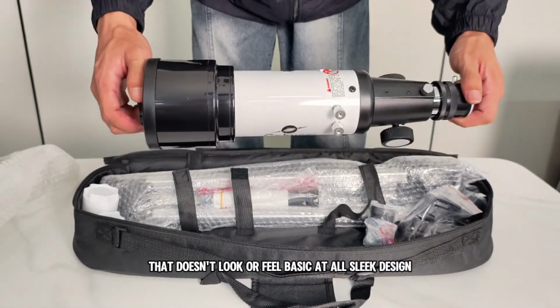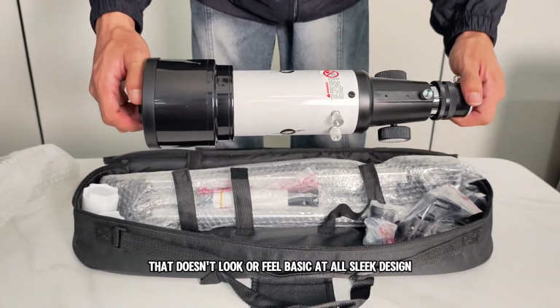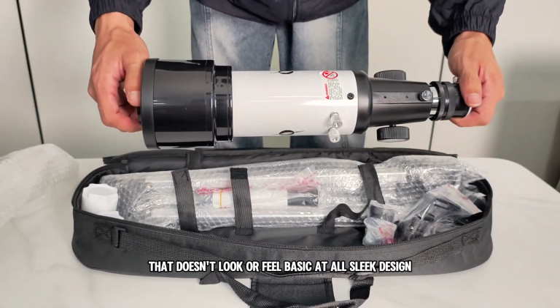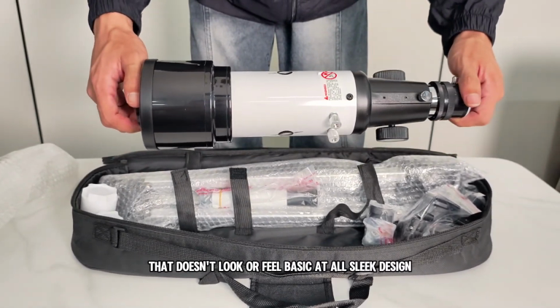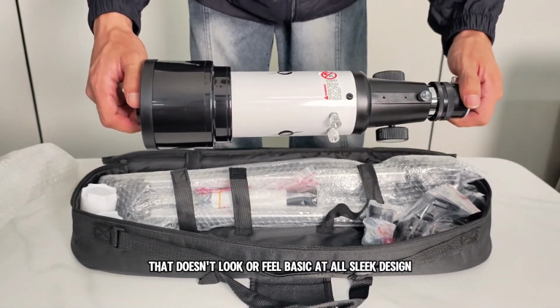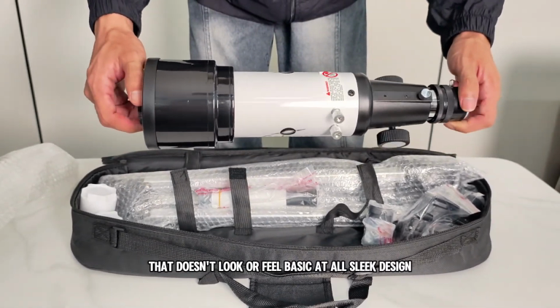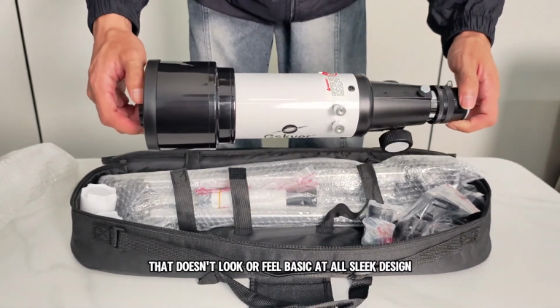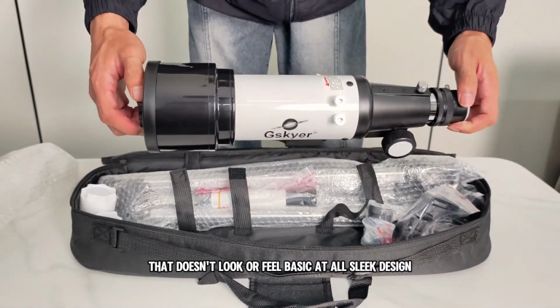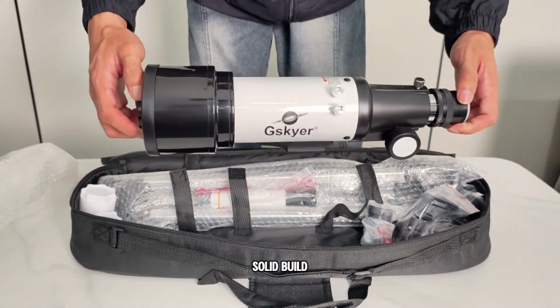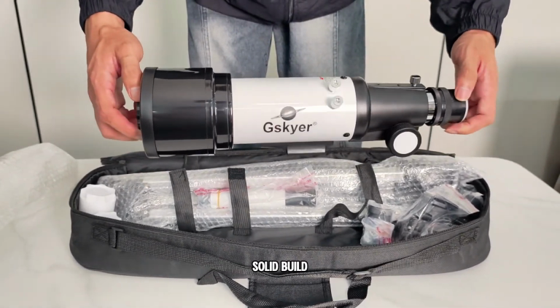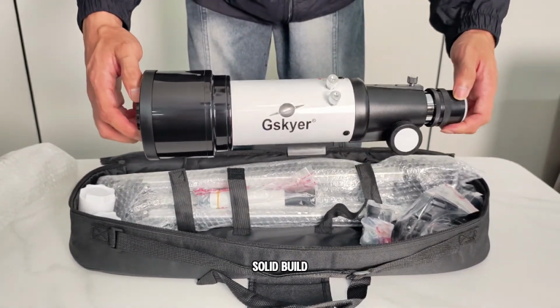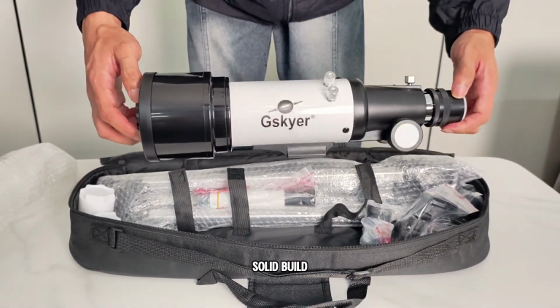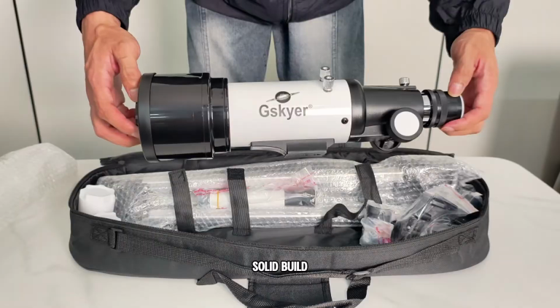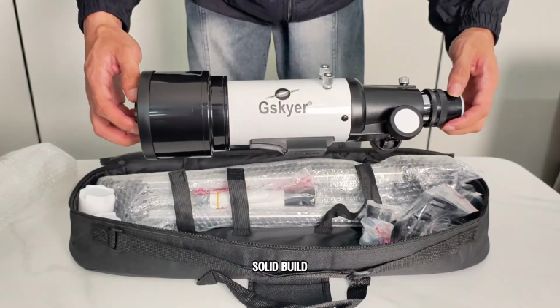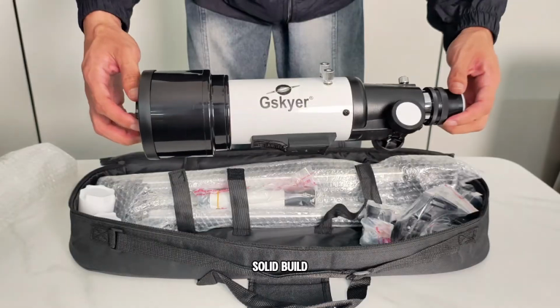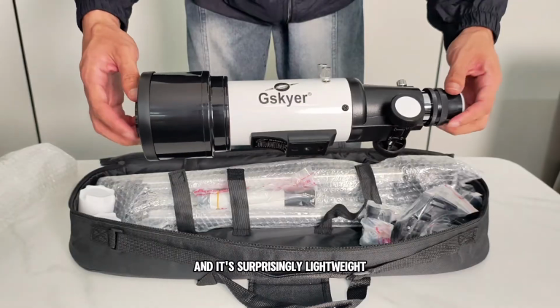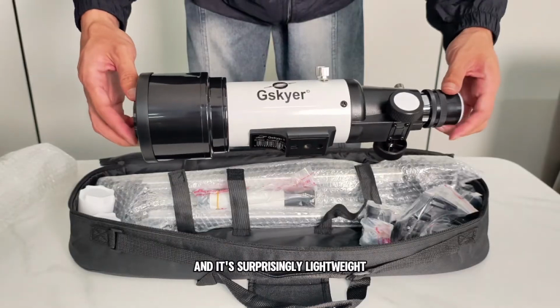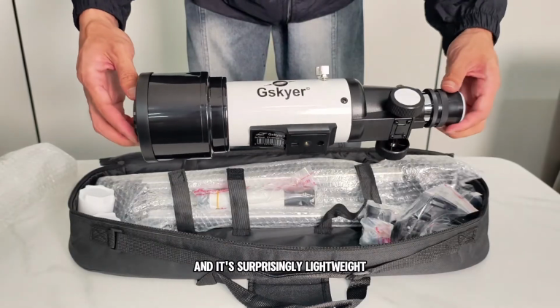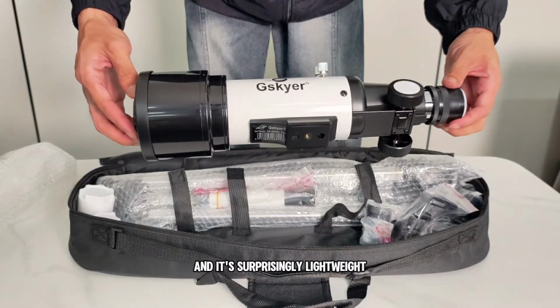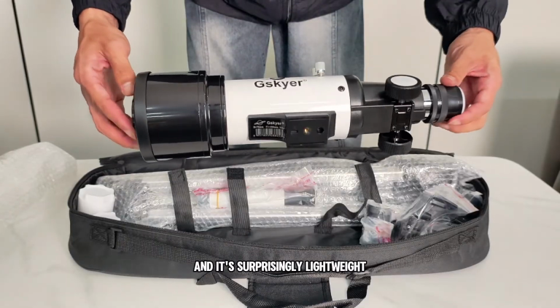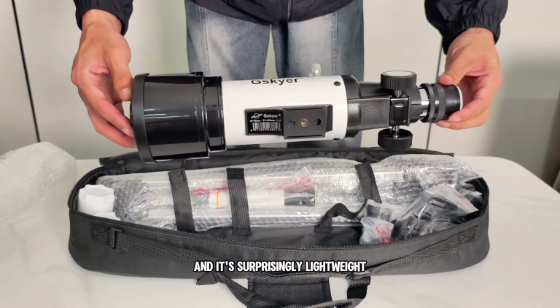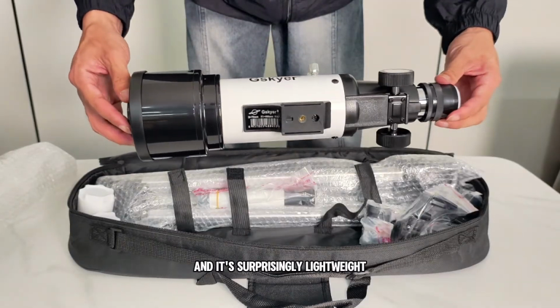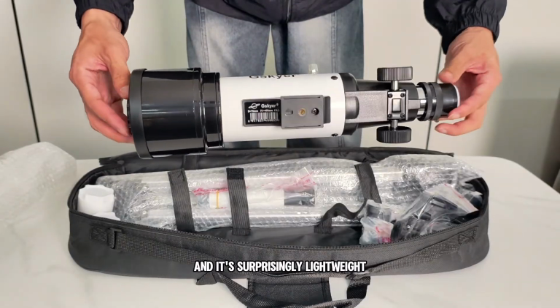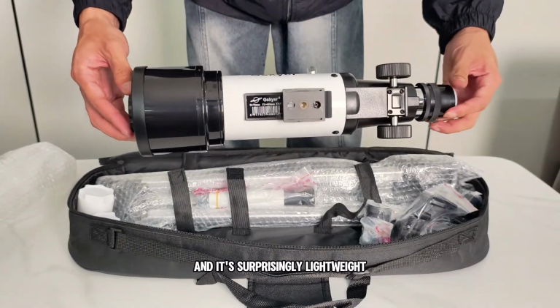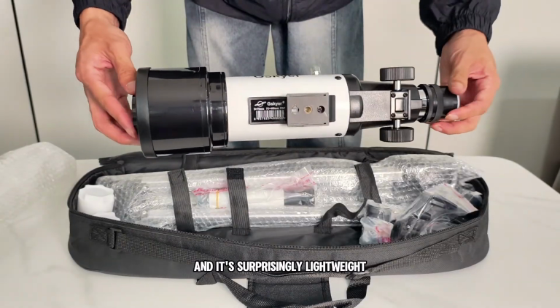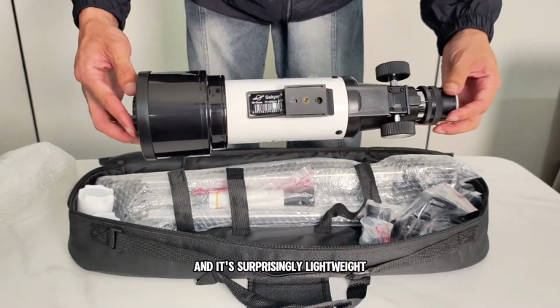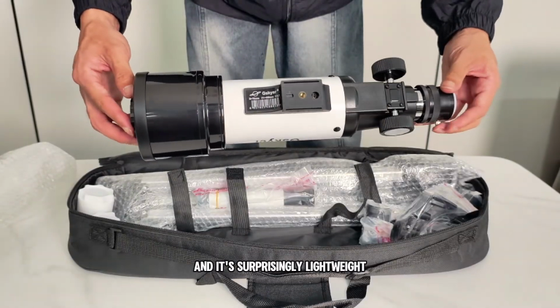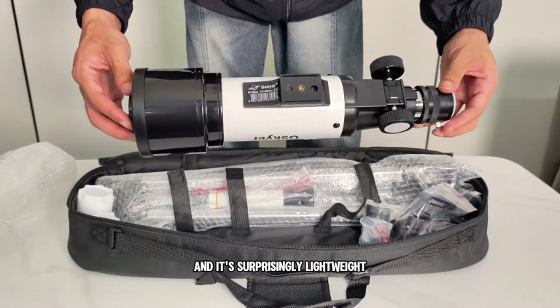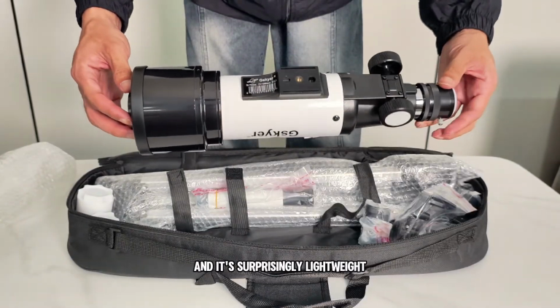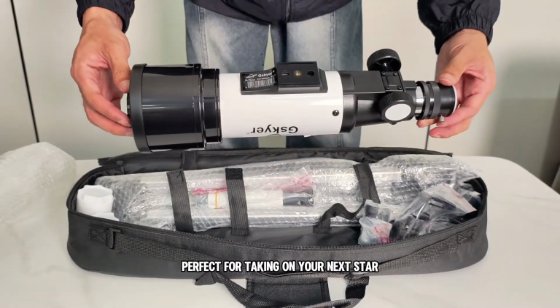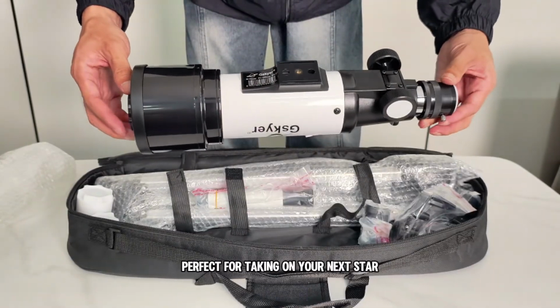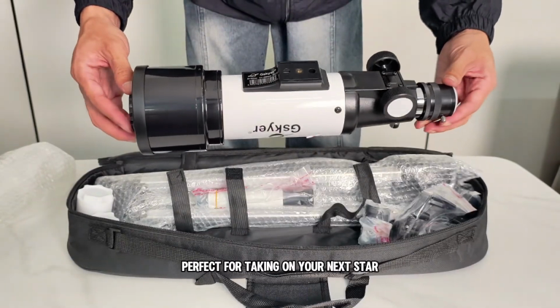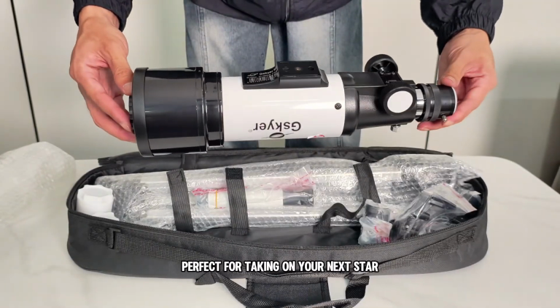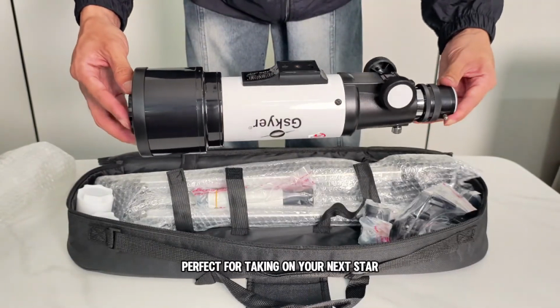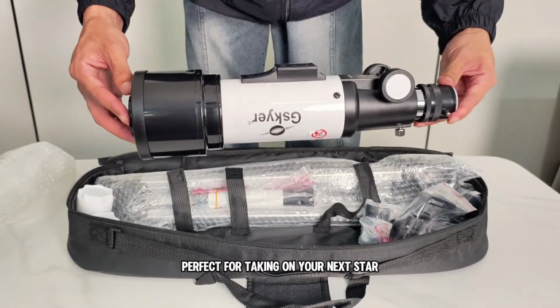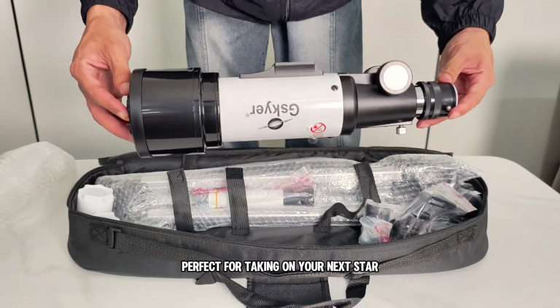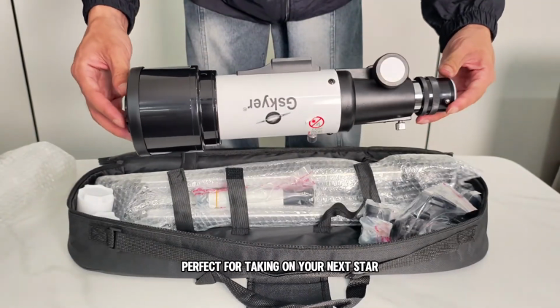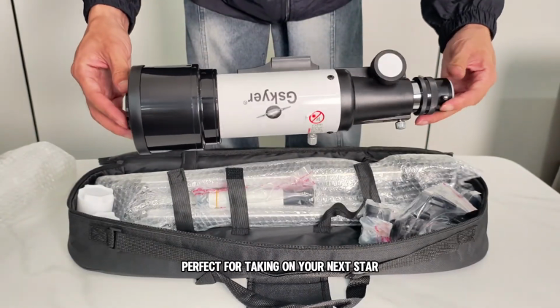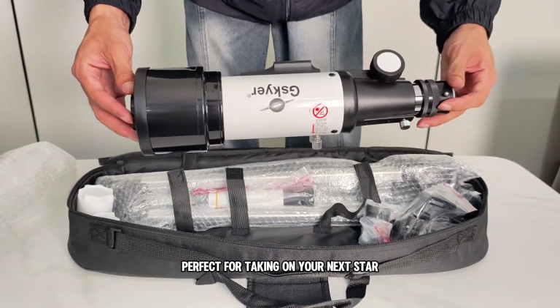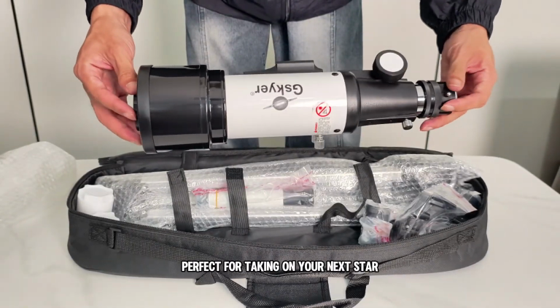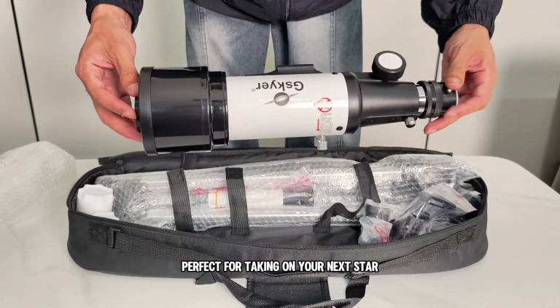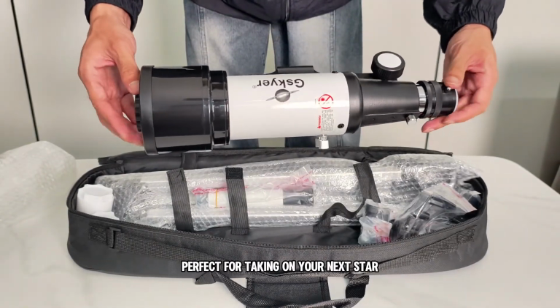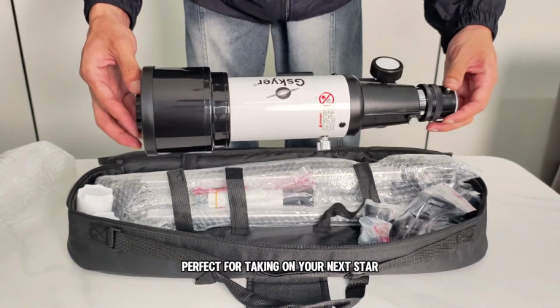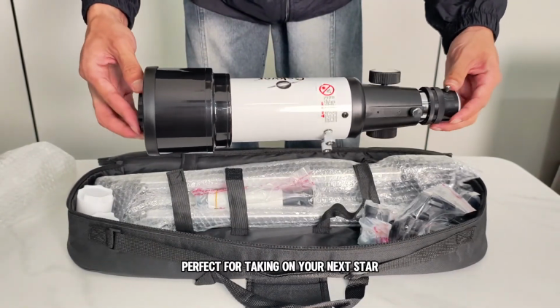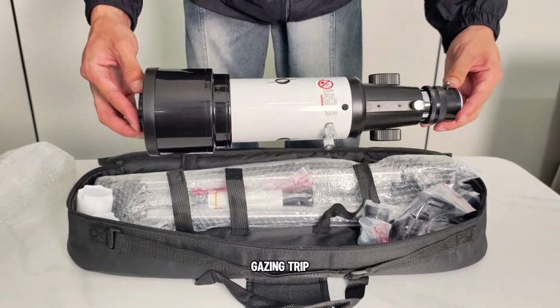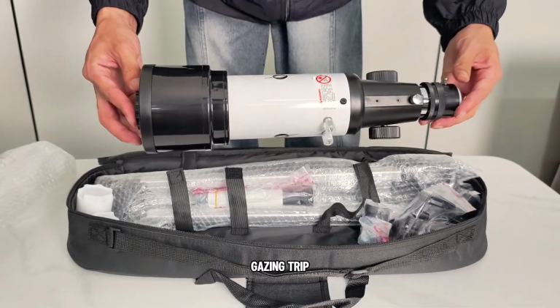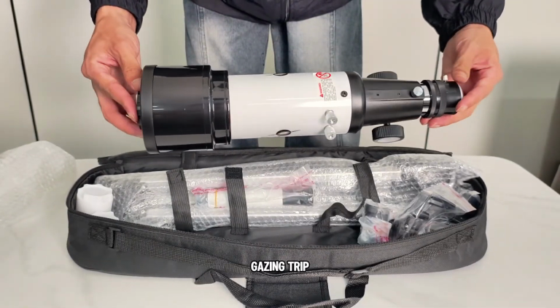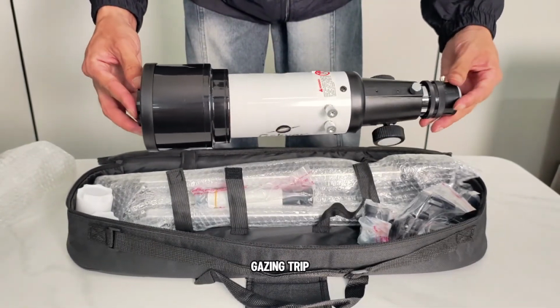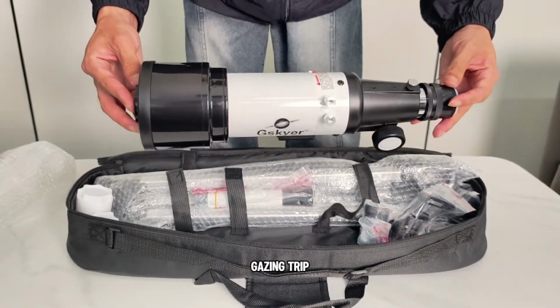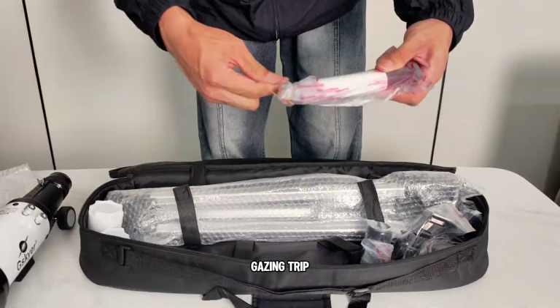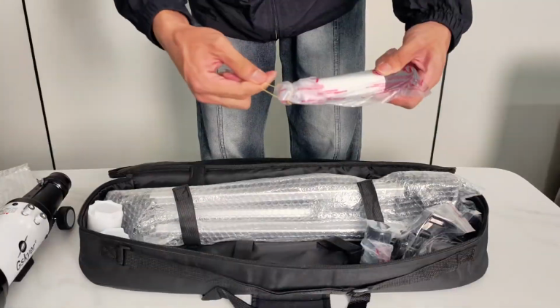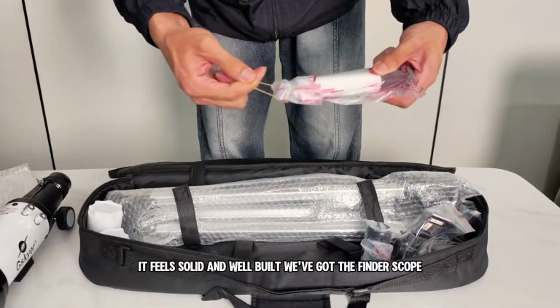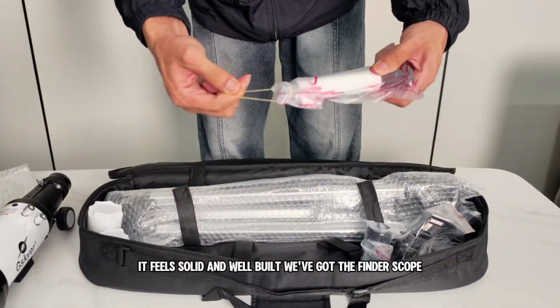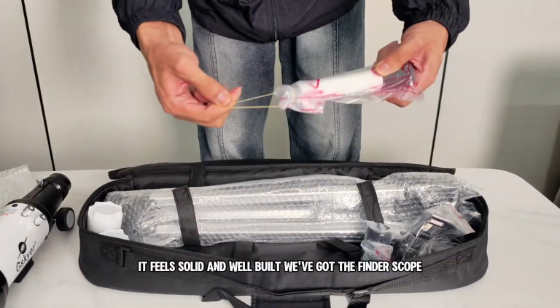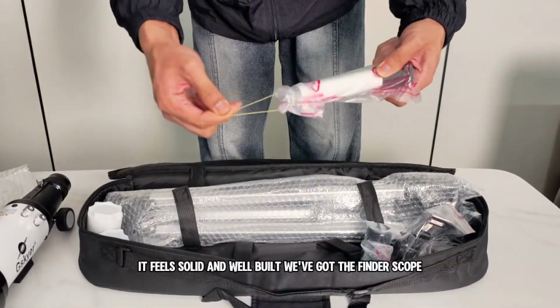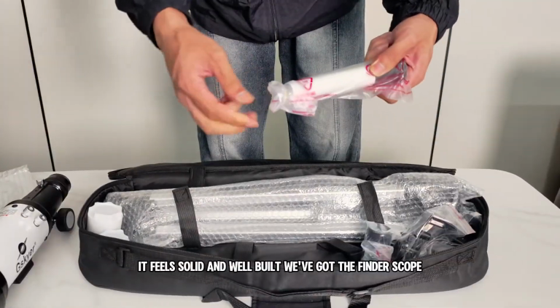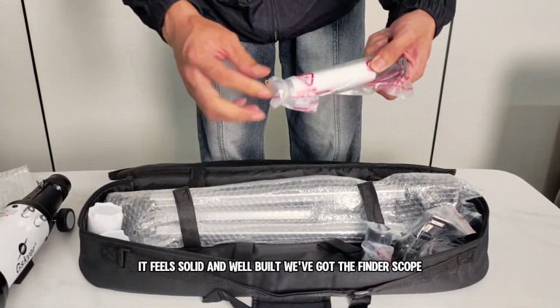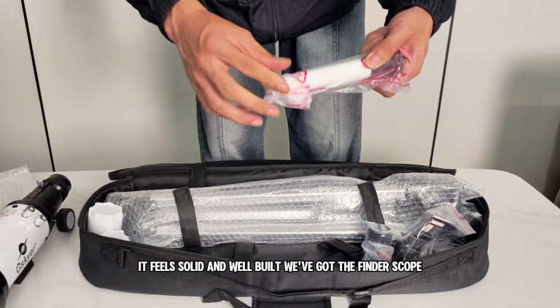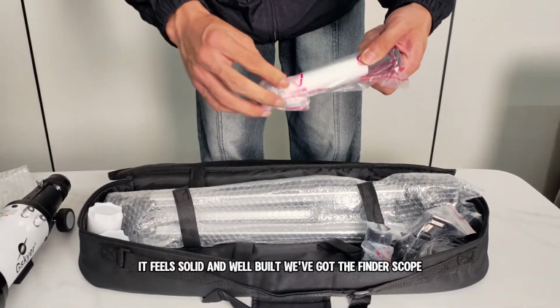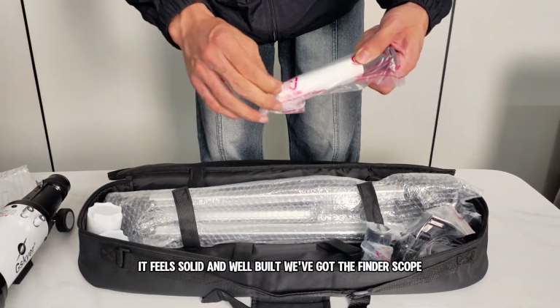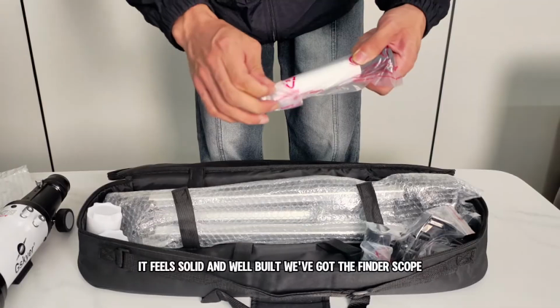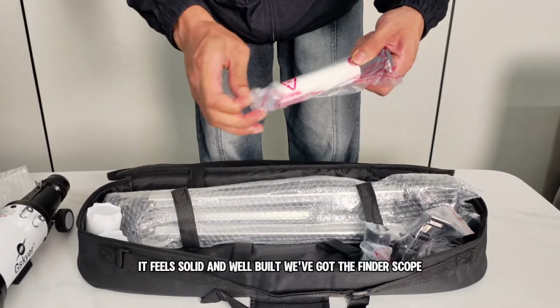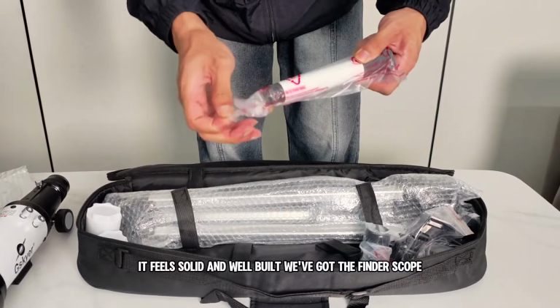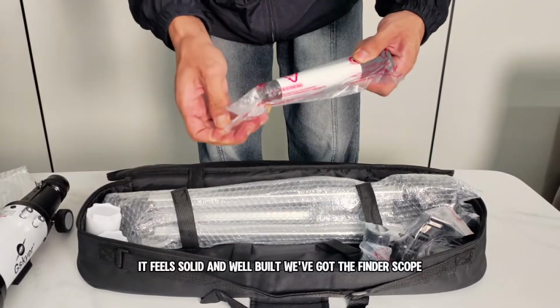A beginner-friendly telescope that doesn't look or feel basic at all. Sleek design, solid build, and it's surprisingly lightweight — perfect for taking on your next stargazing trip. It feels solid and well-built.